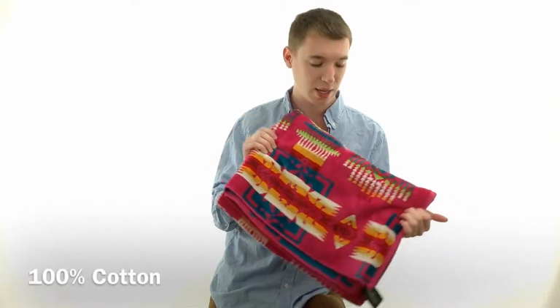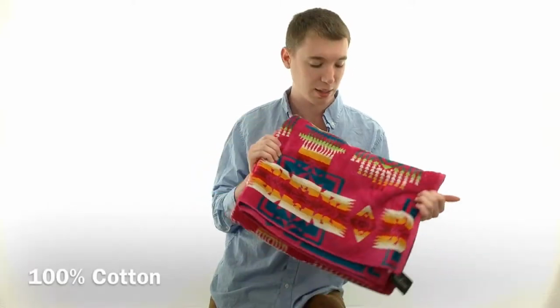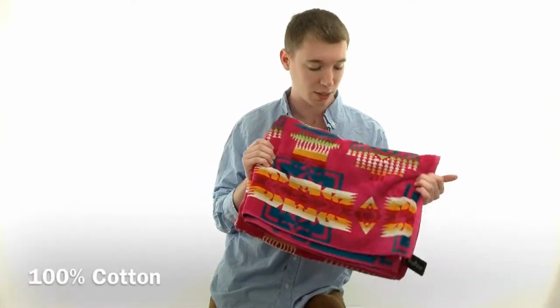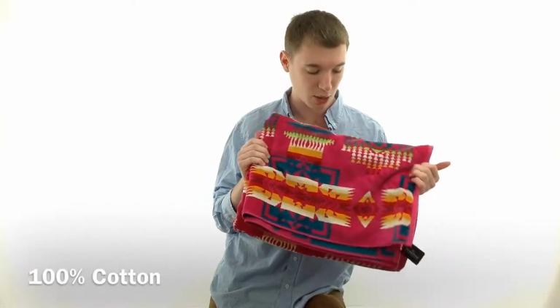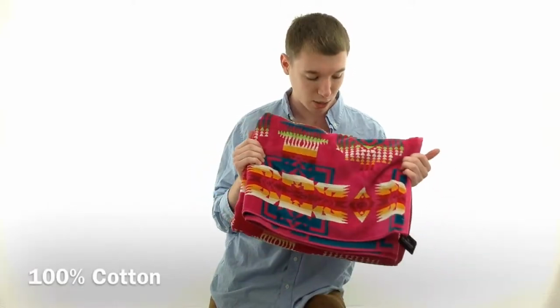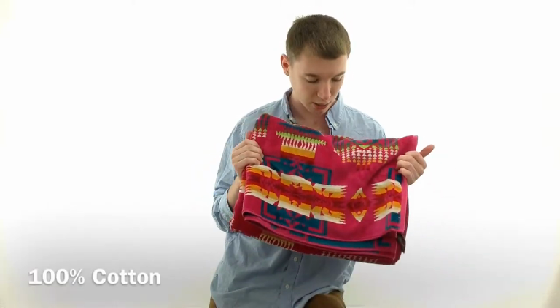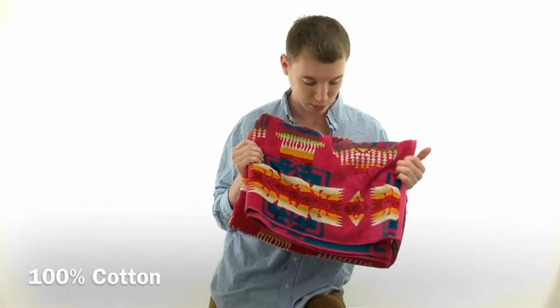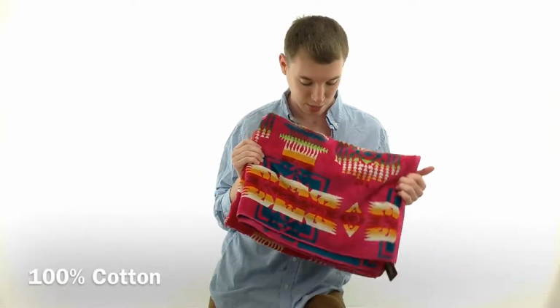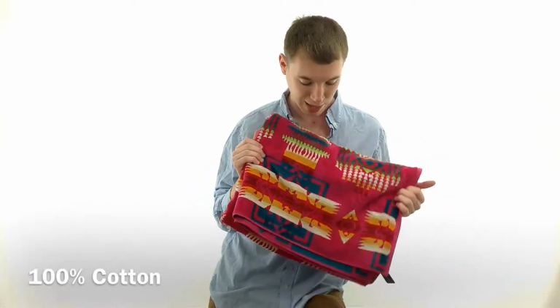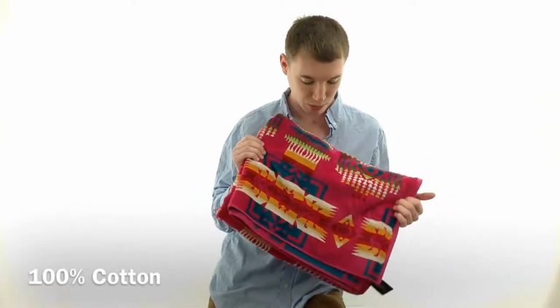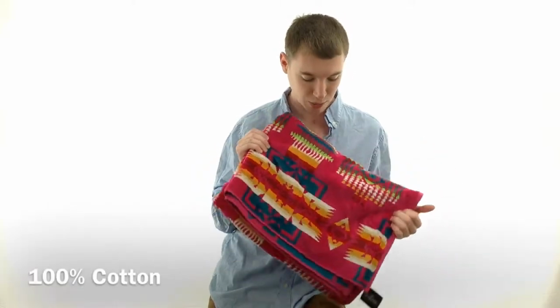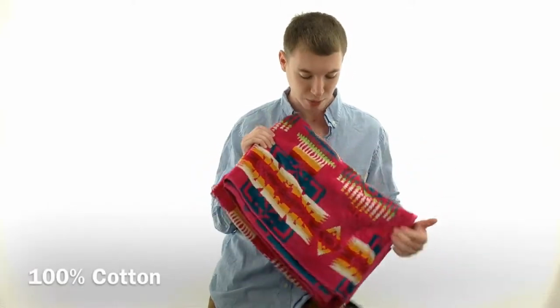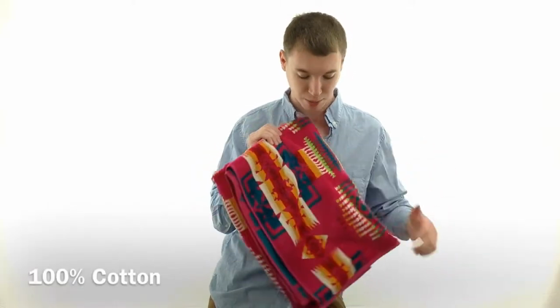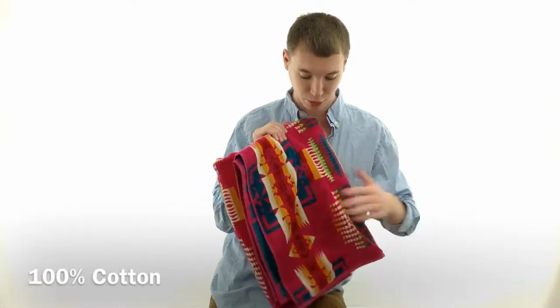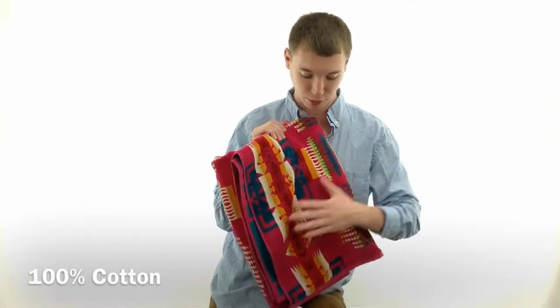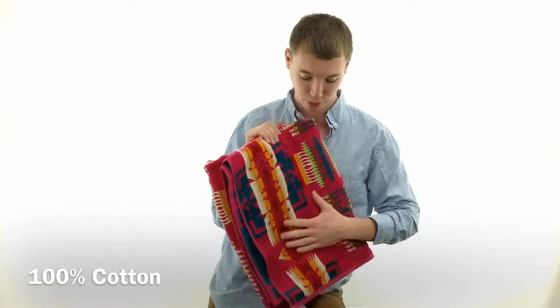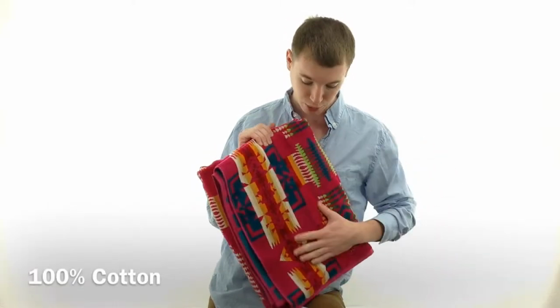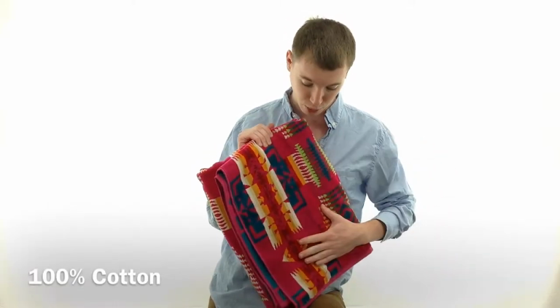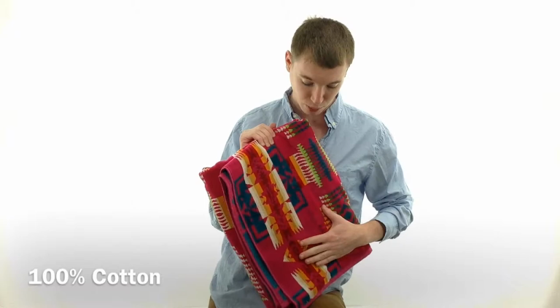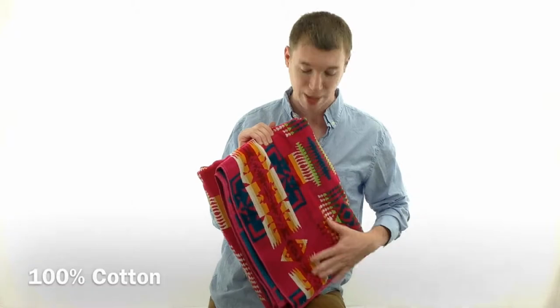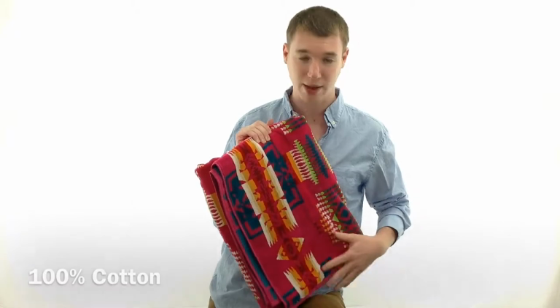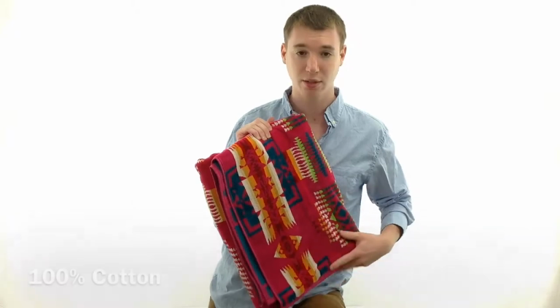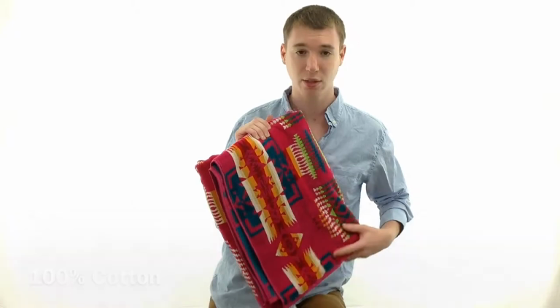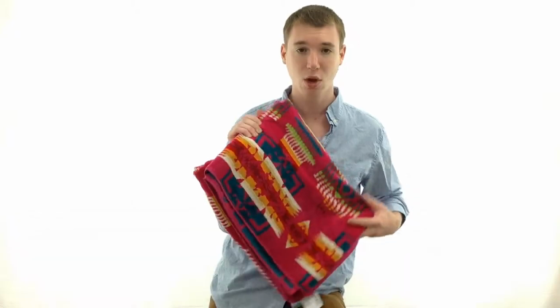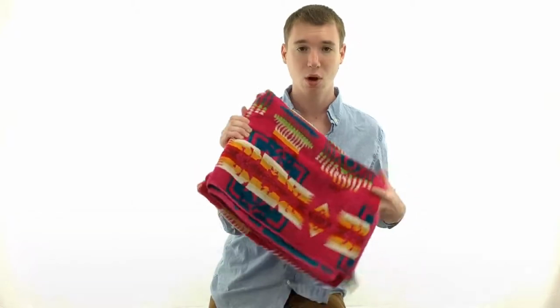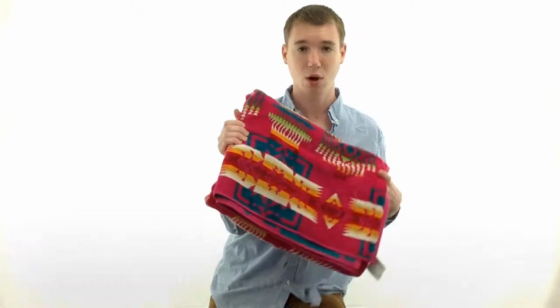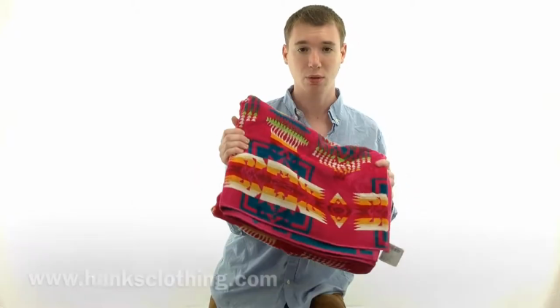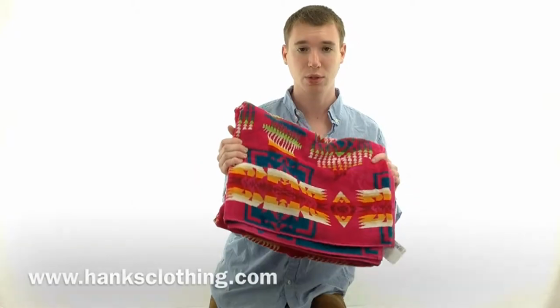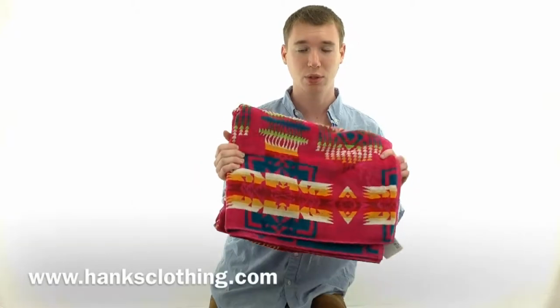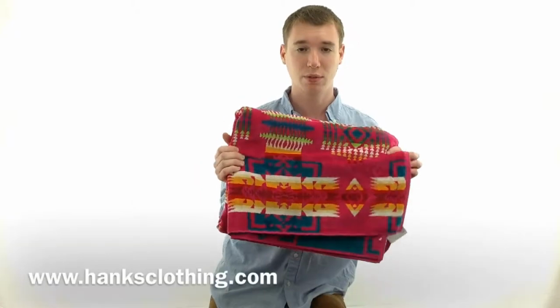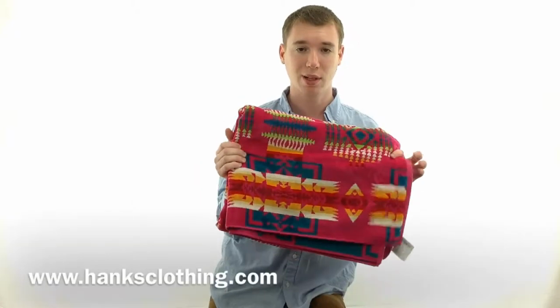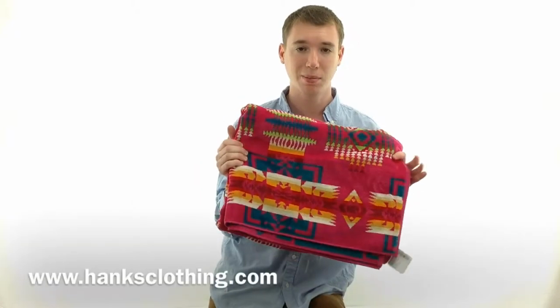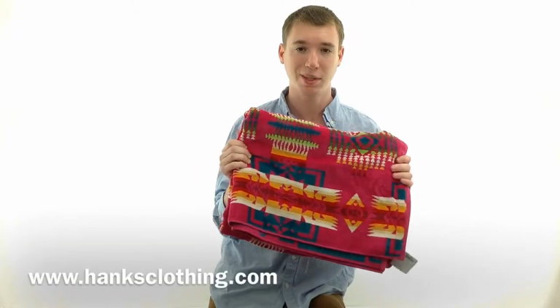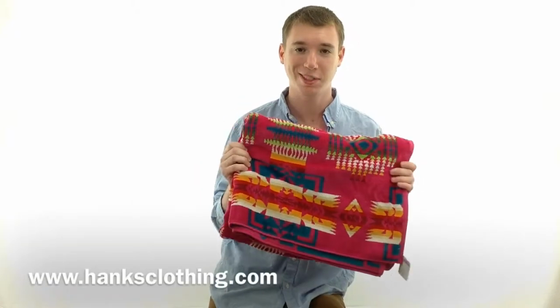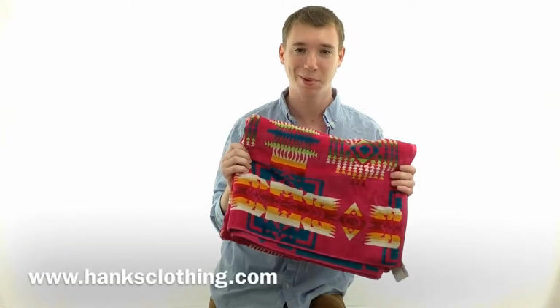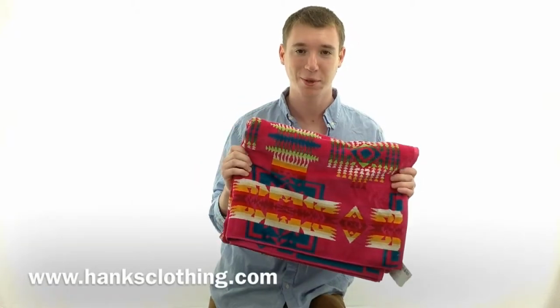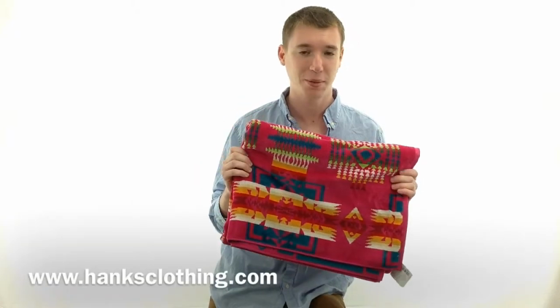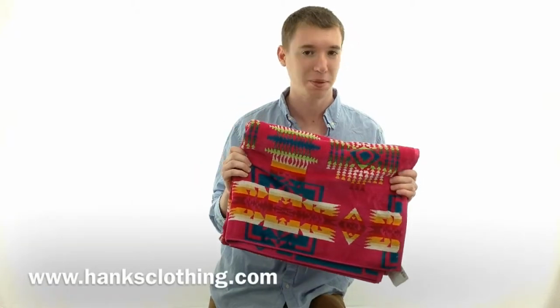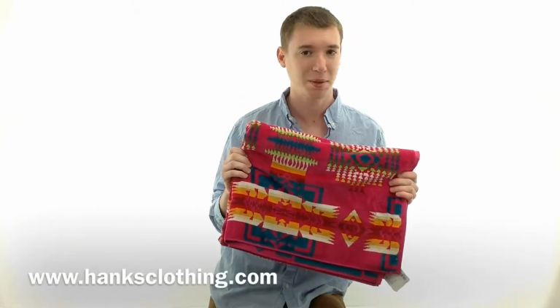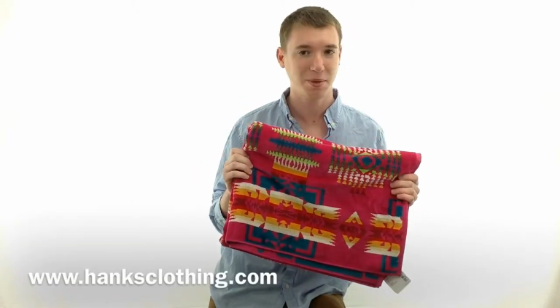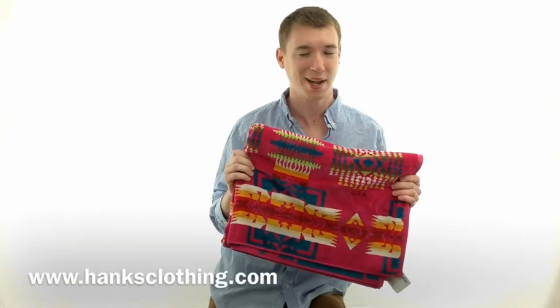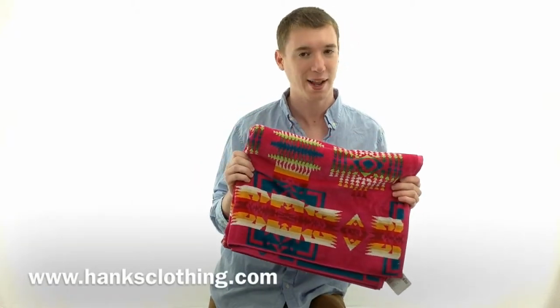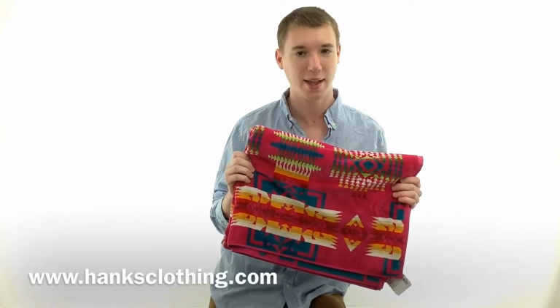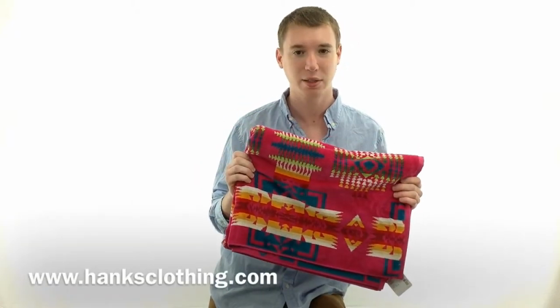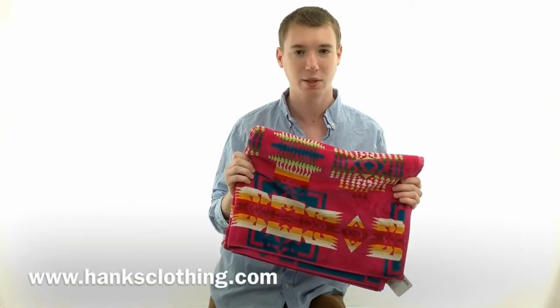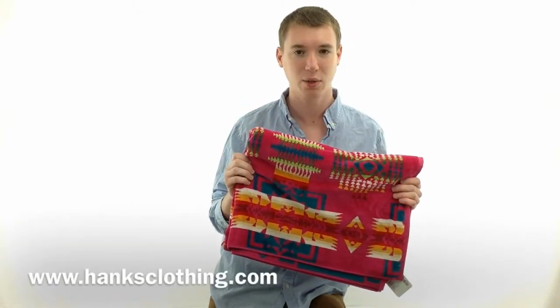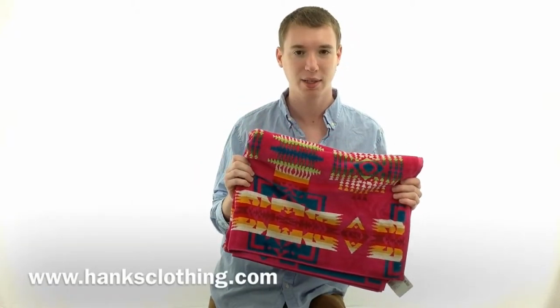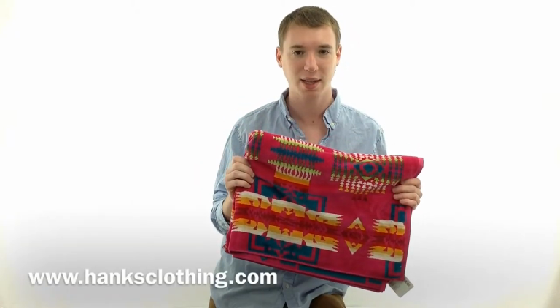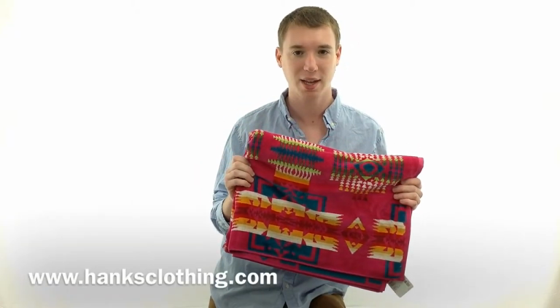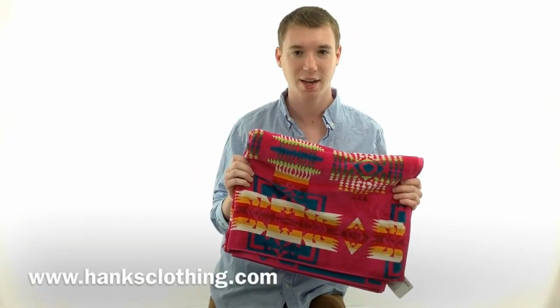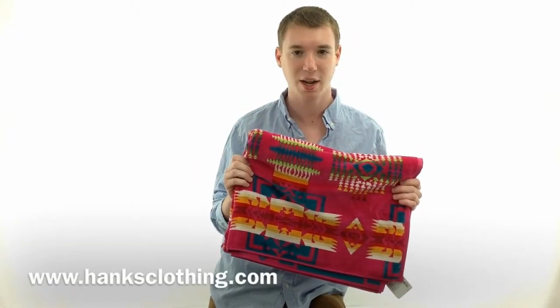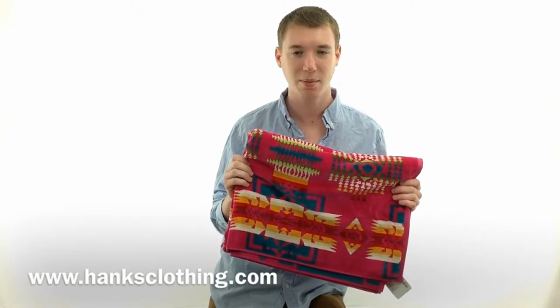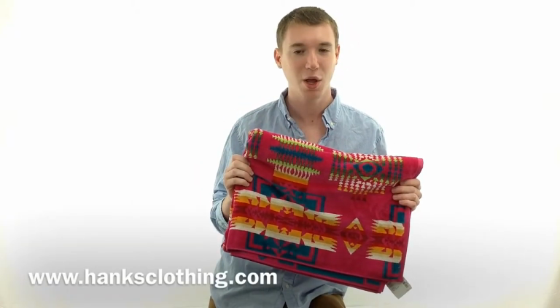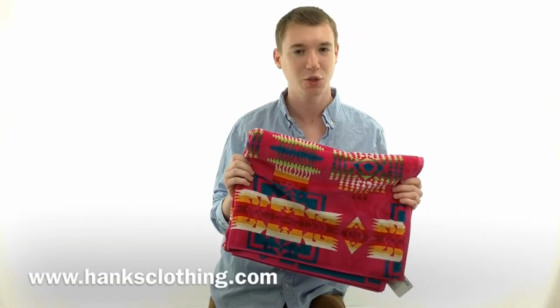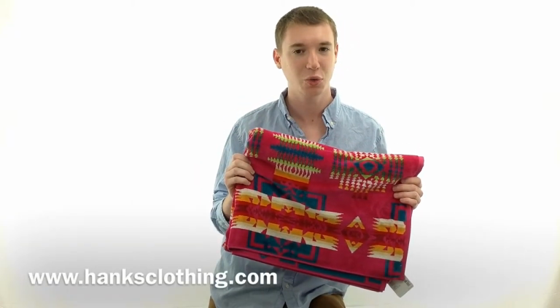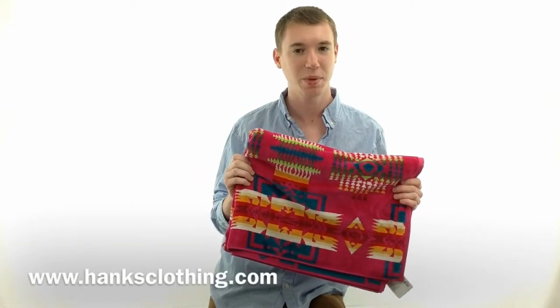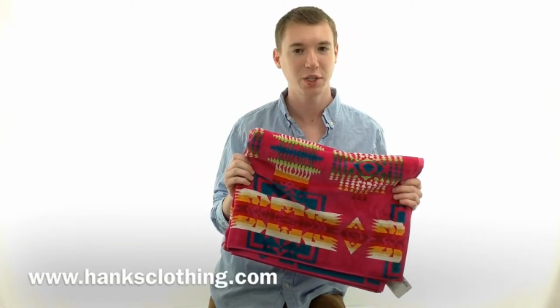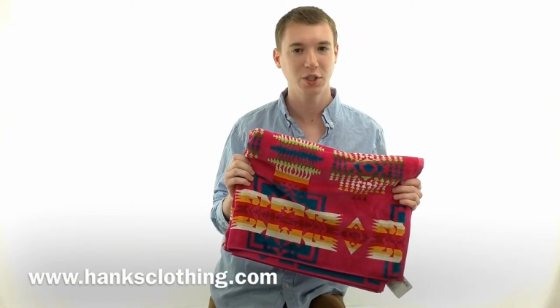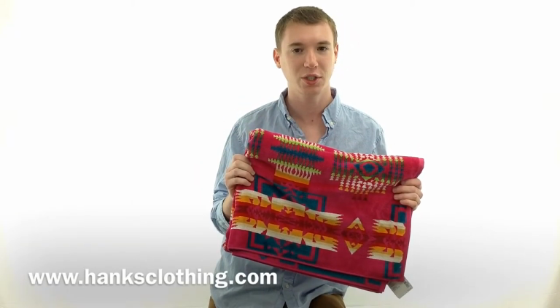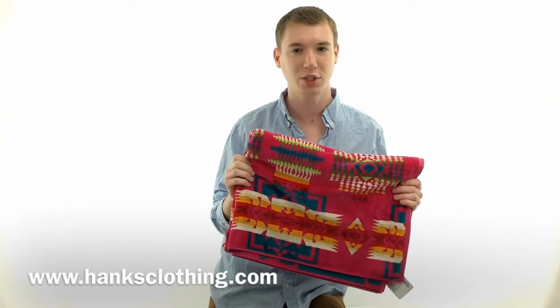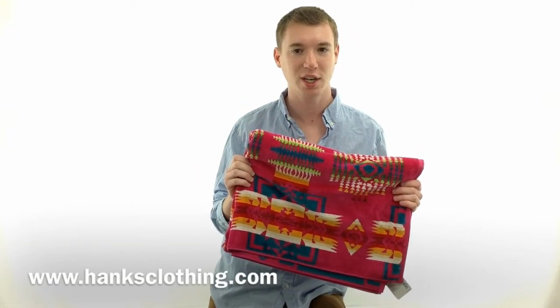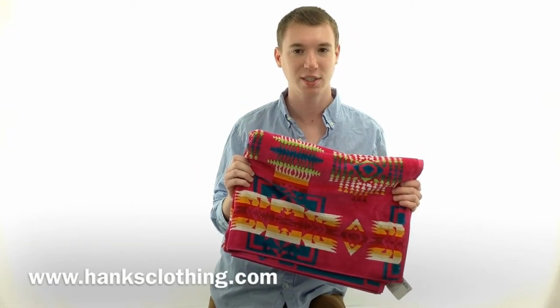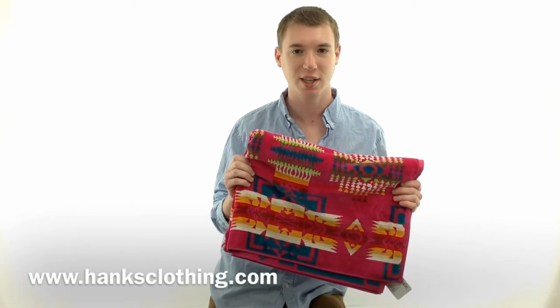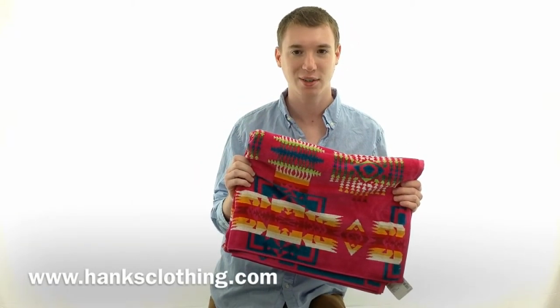It is an awesome towel with a bunch of really cool patterns, all of which are available at www.hanksclothing.com, so make sure to check us out.